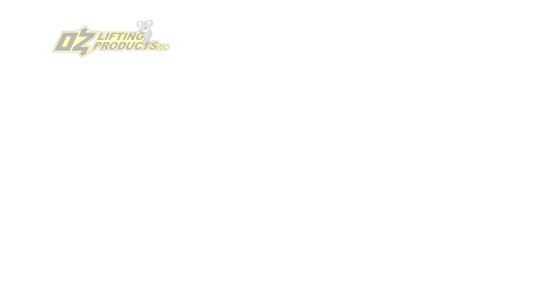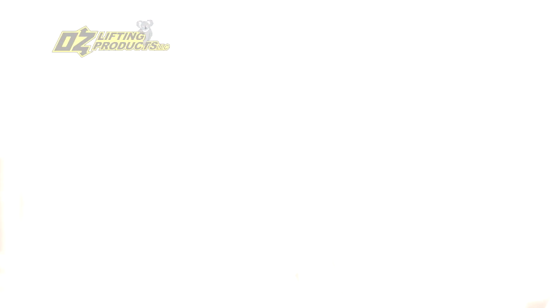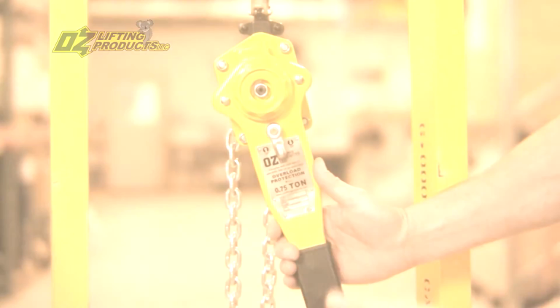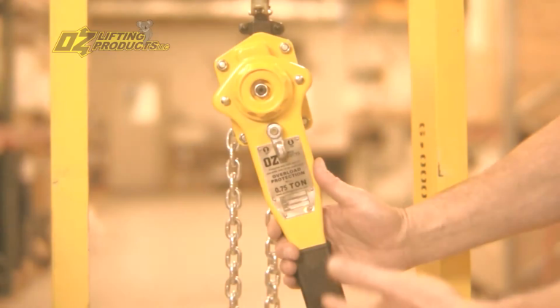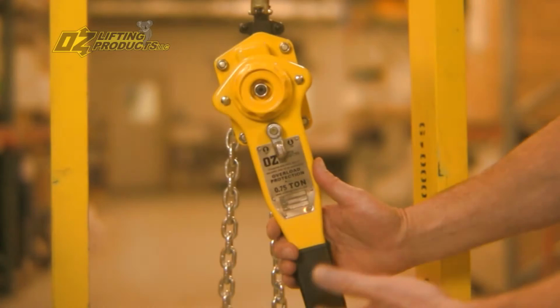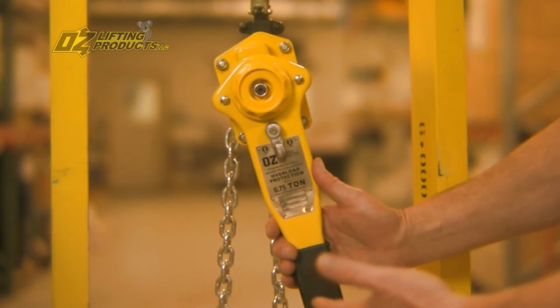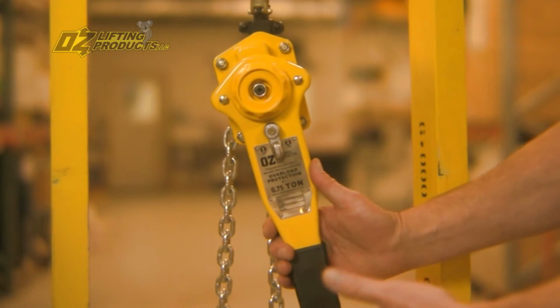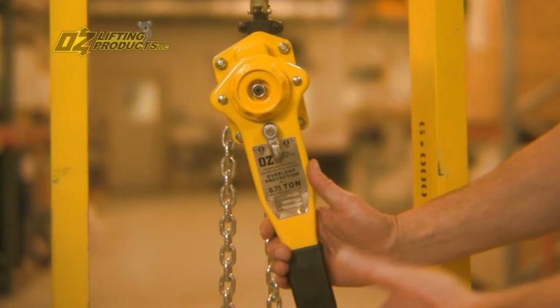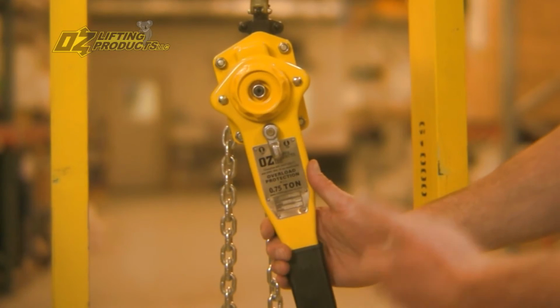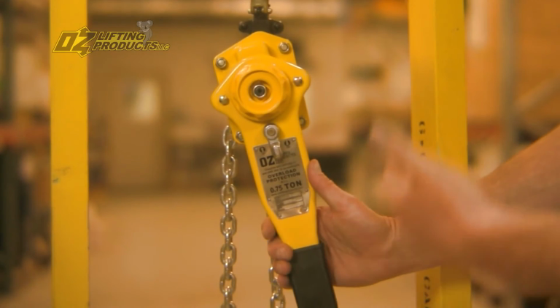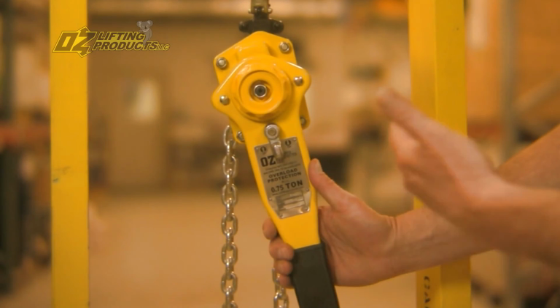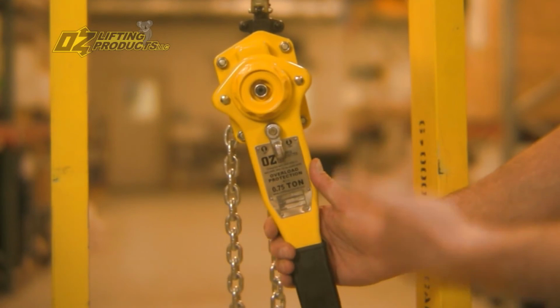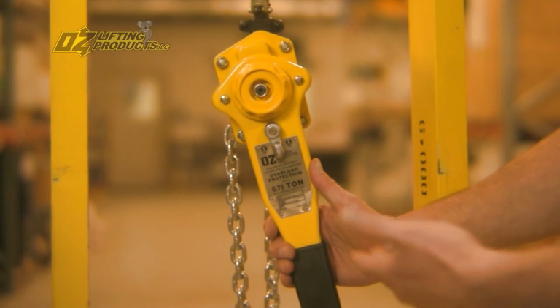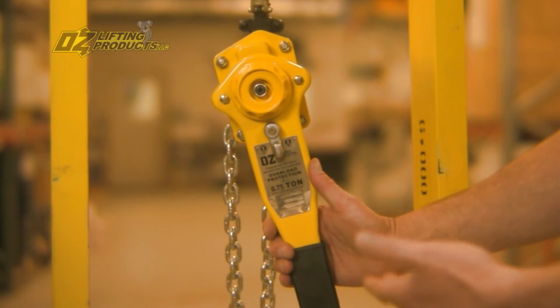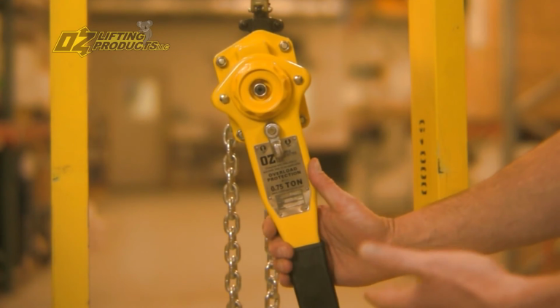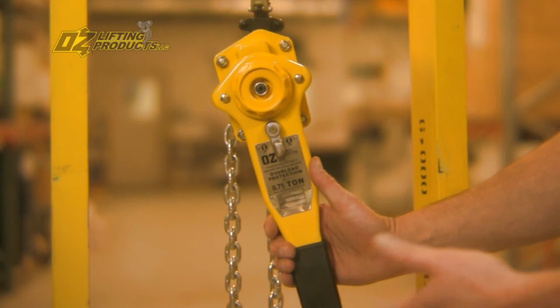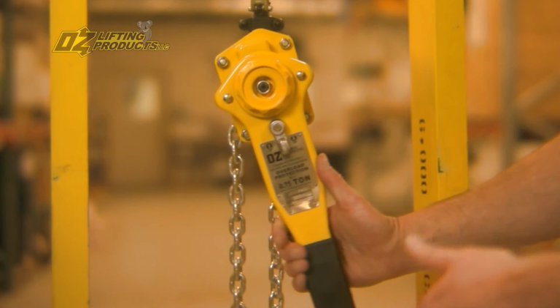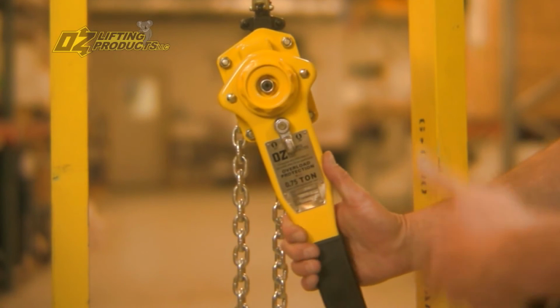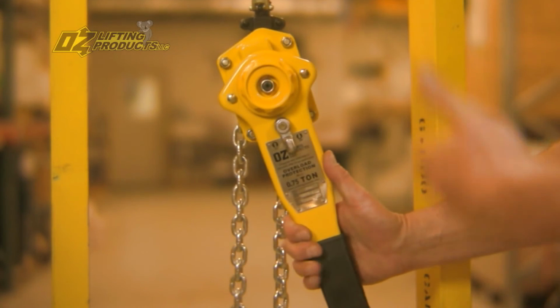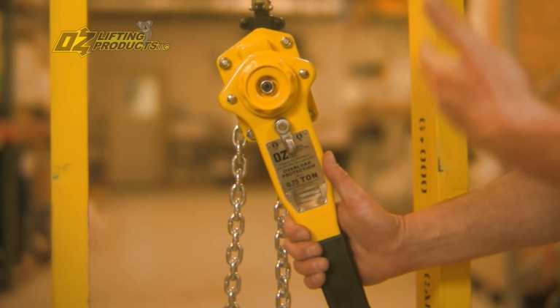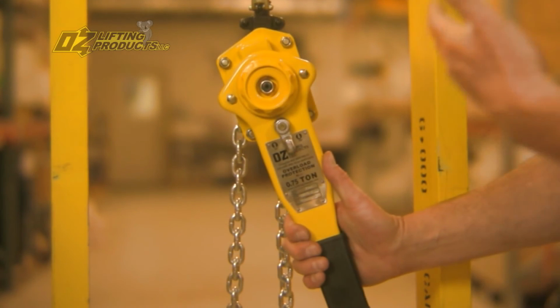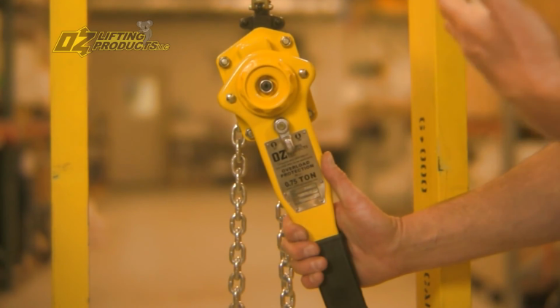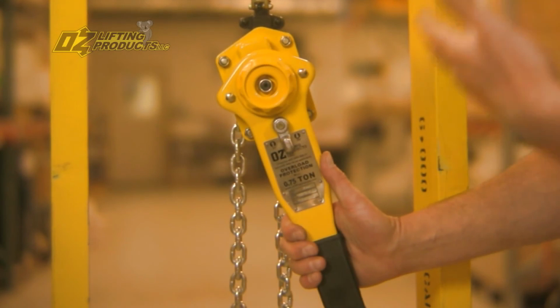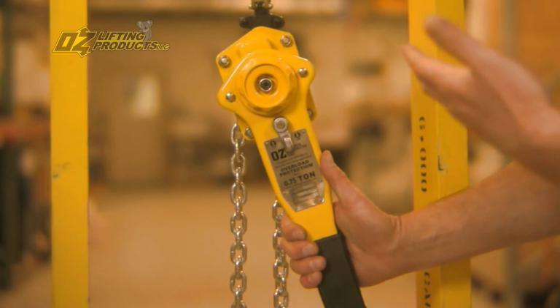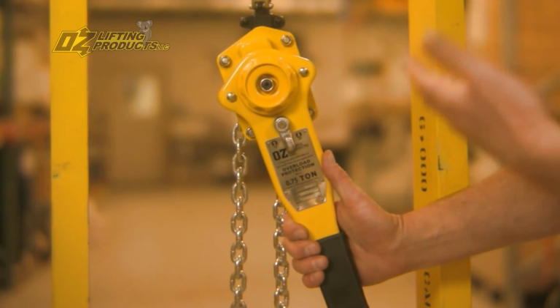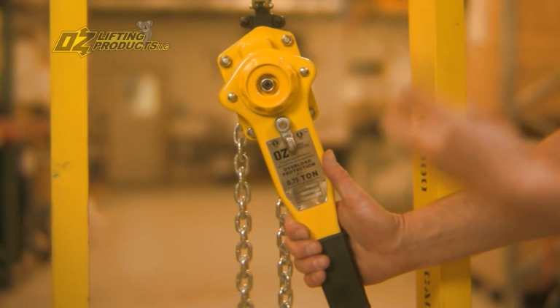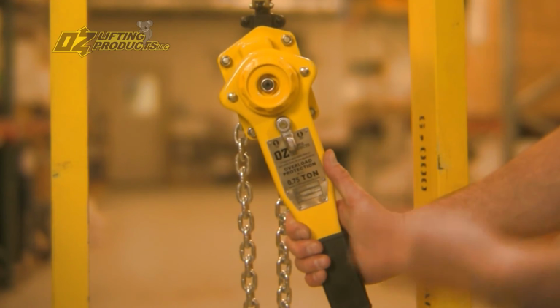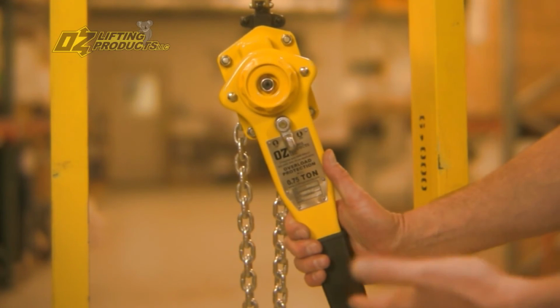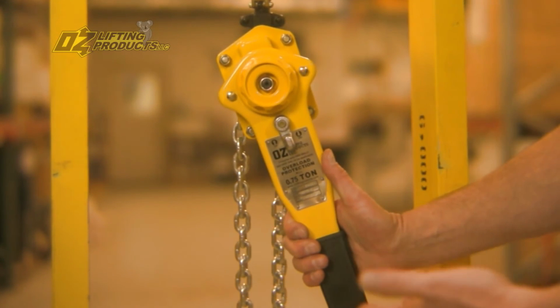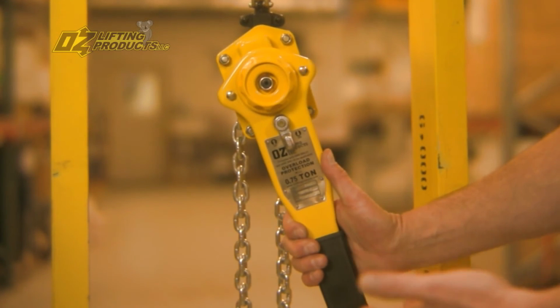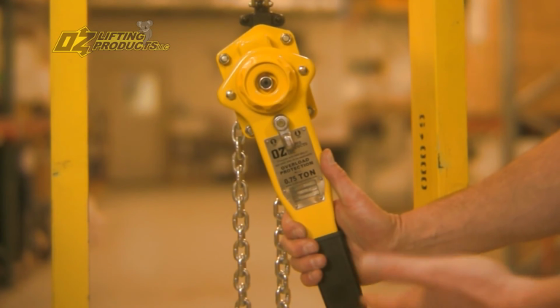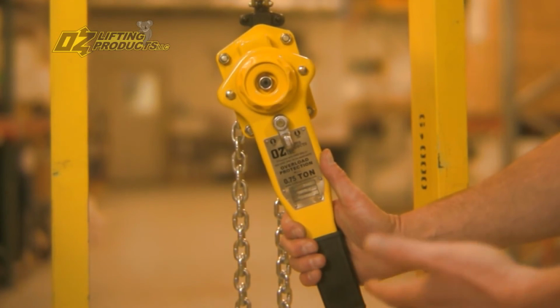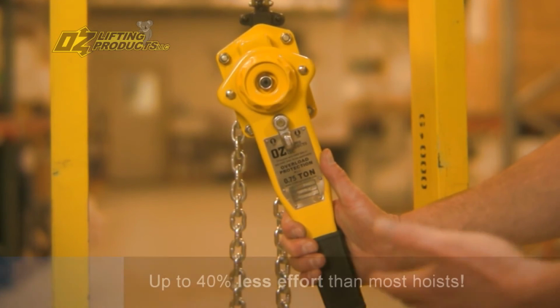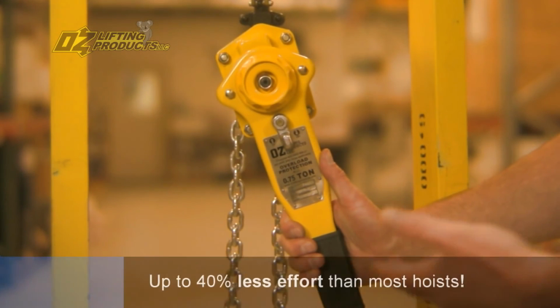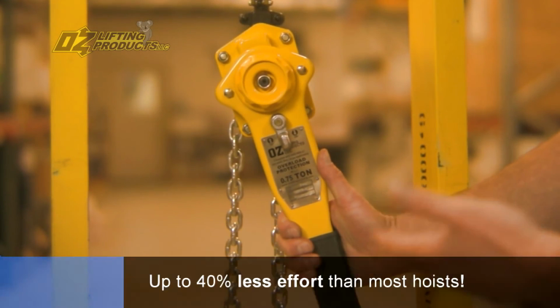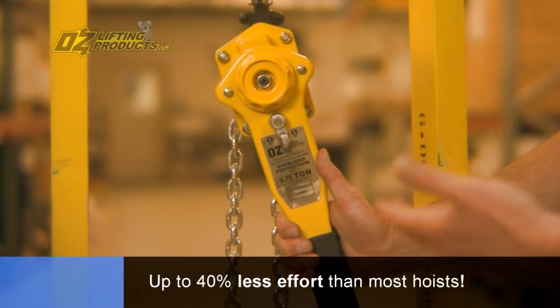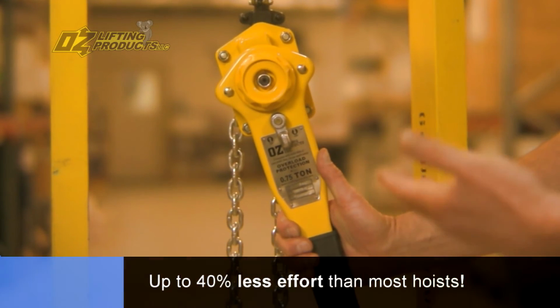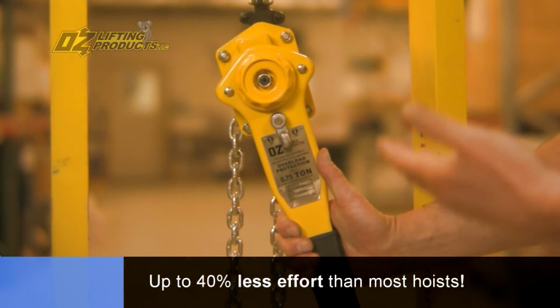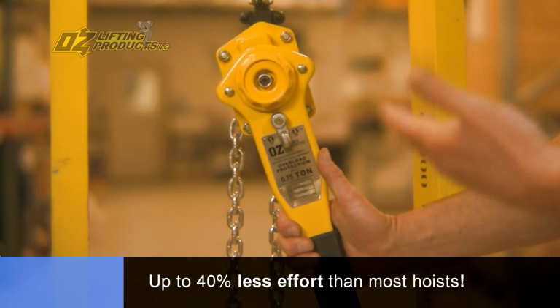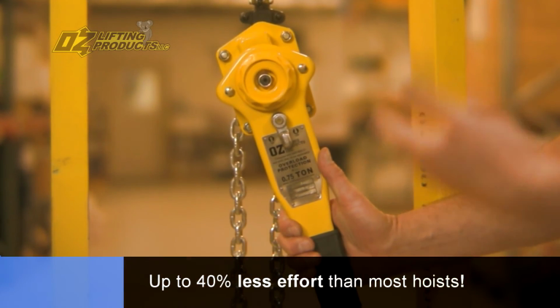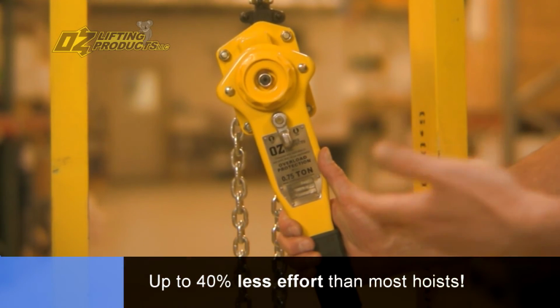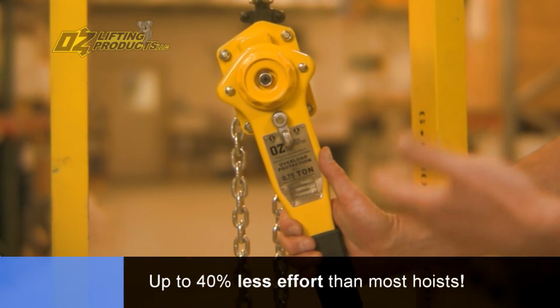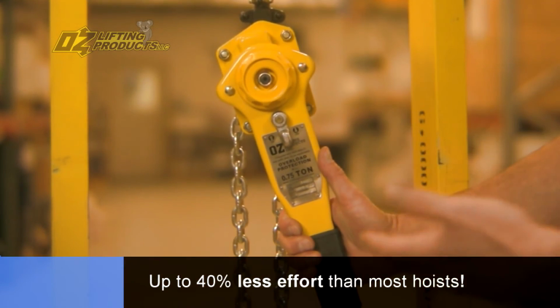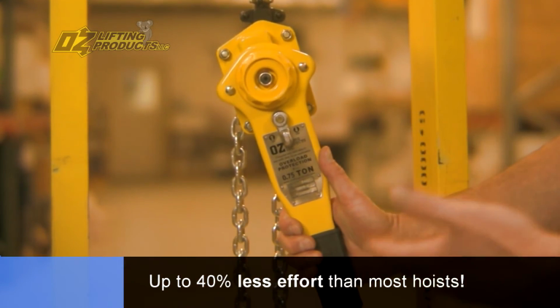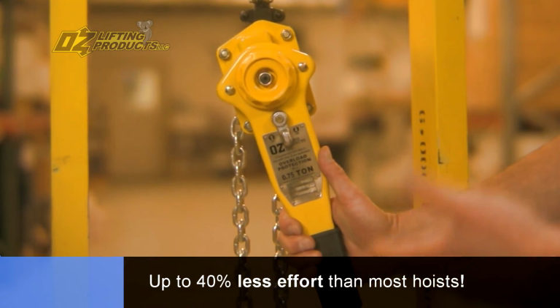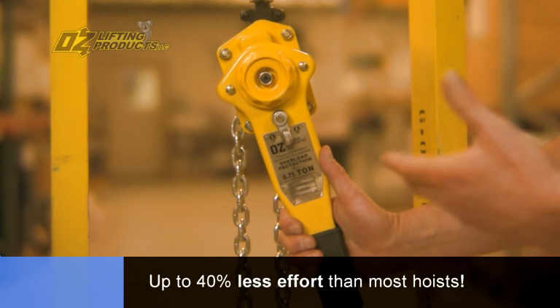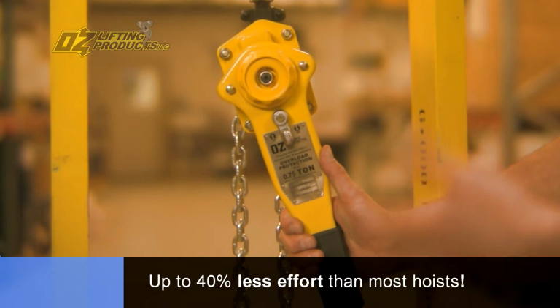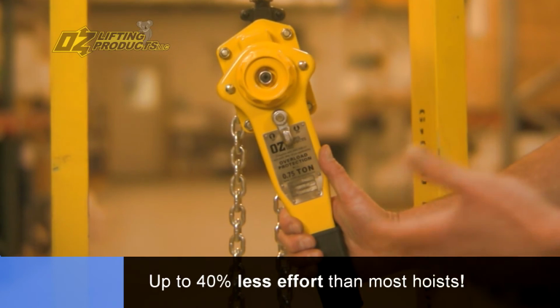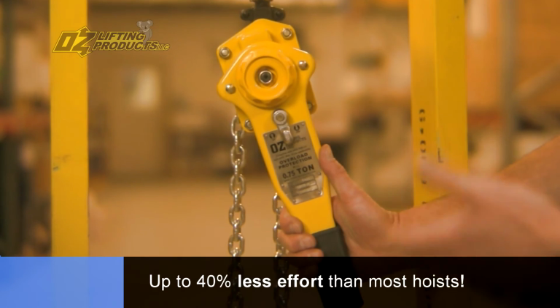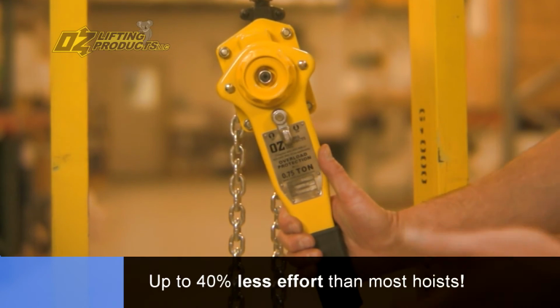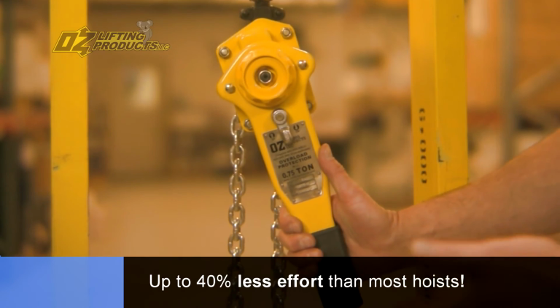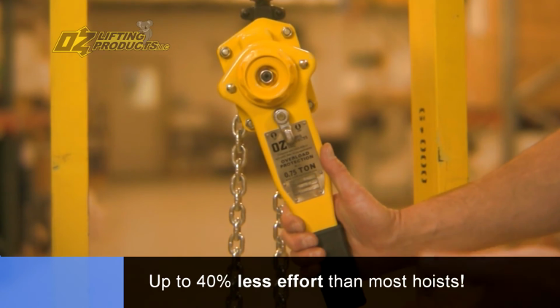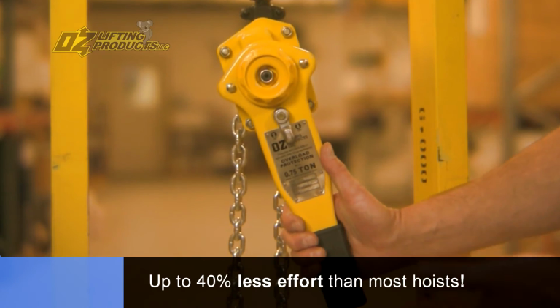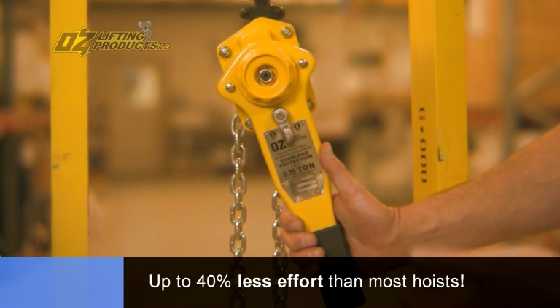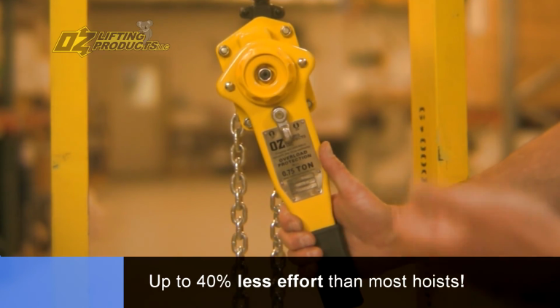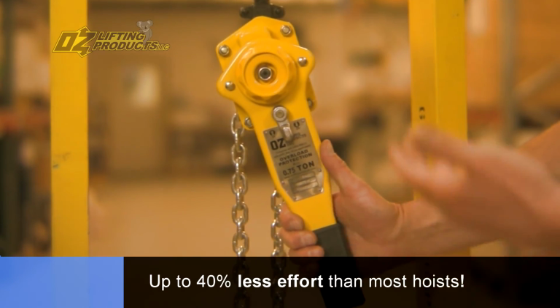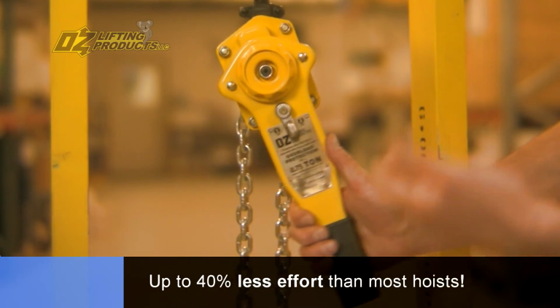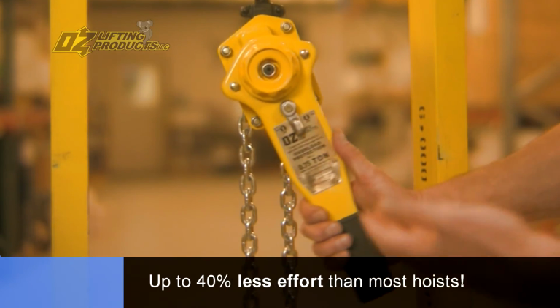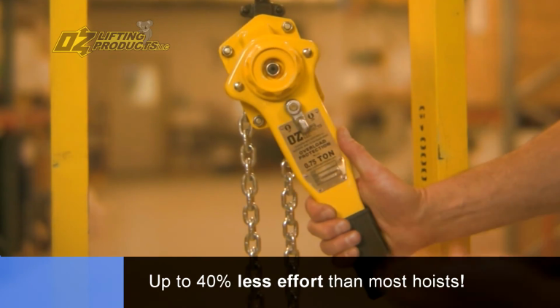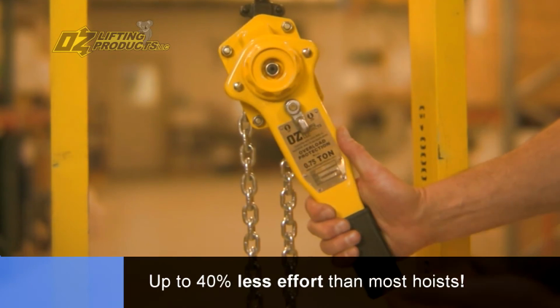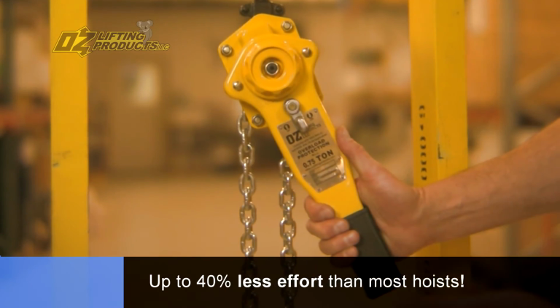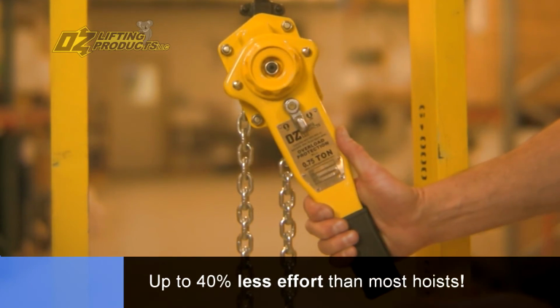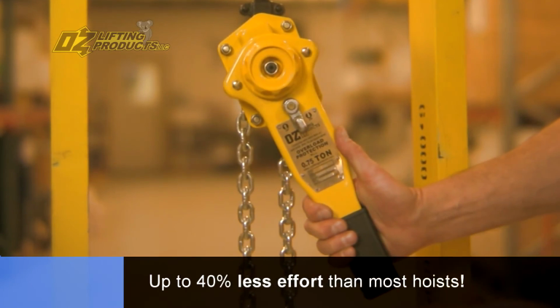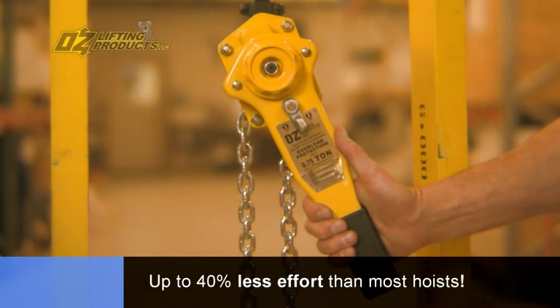One last feature is the handle effort. The OZ lever hoist requires 30 to 40% less effort than most hoists on the market.